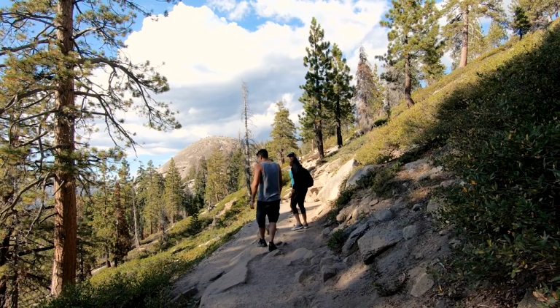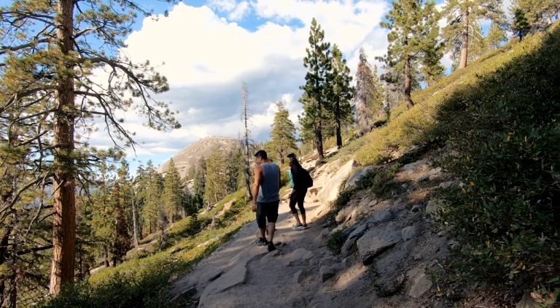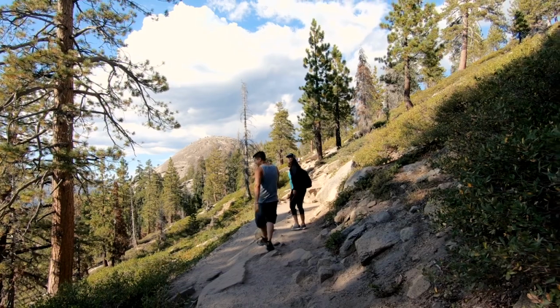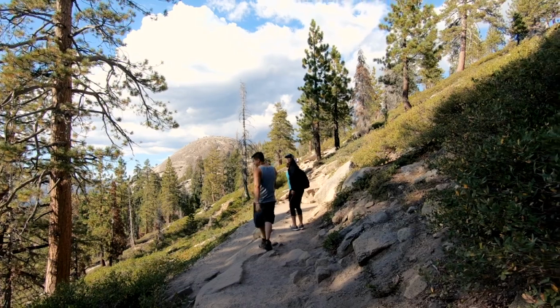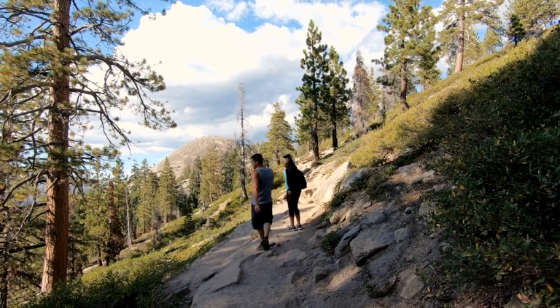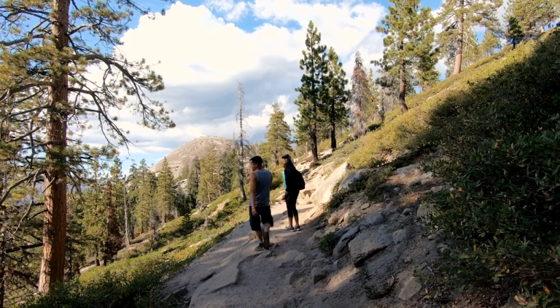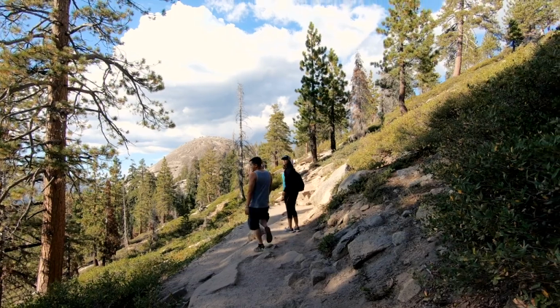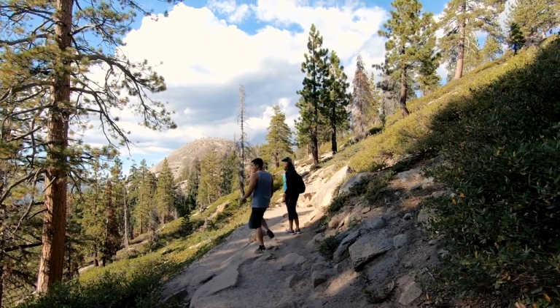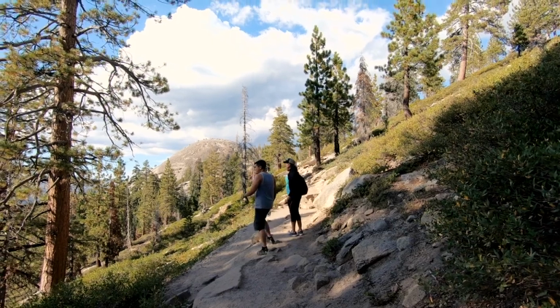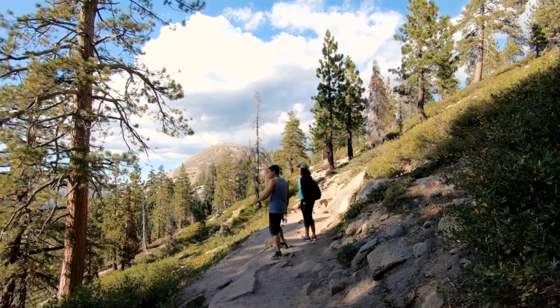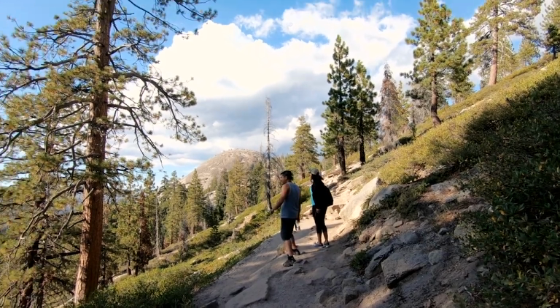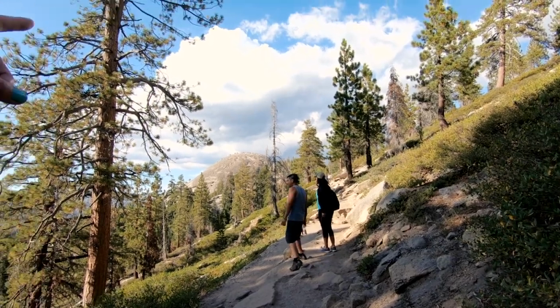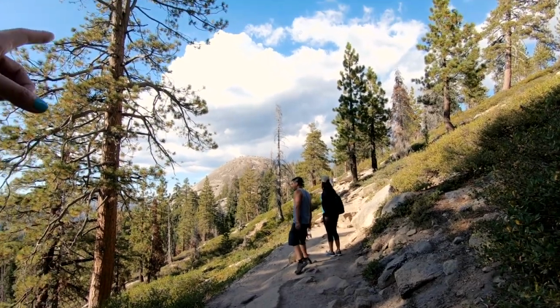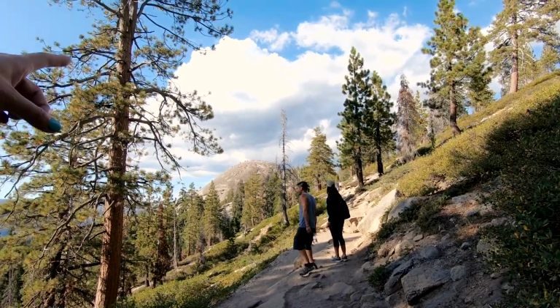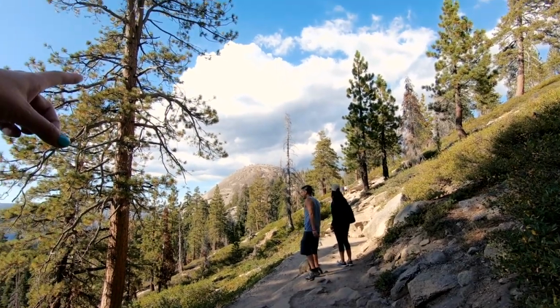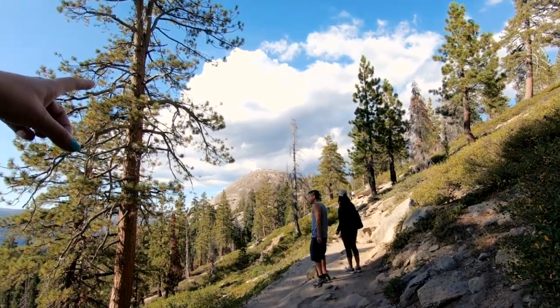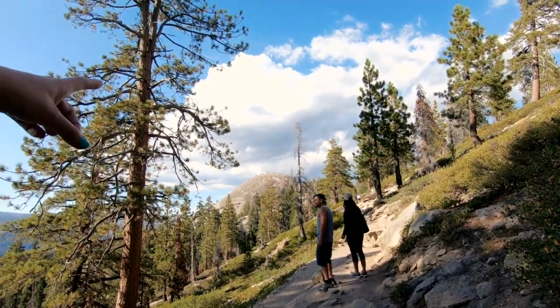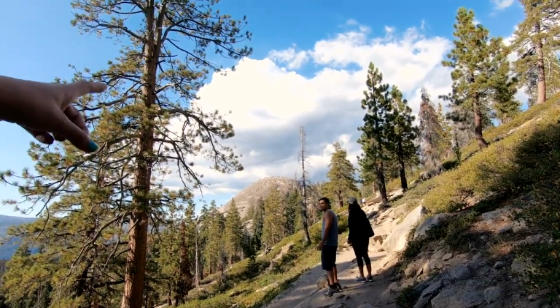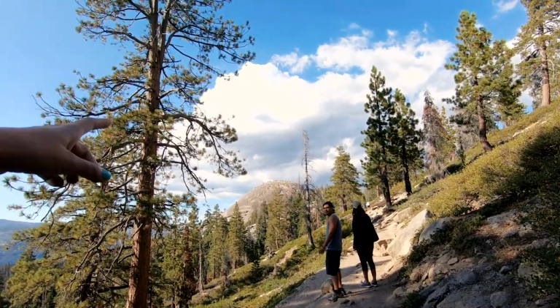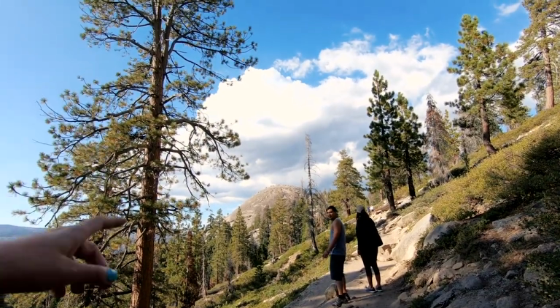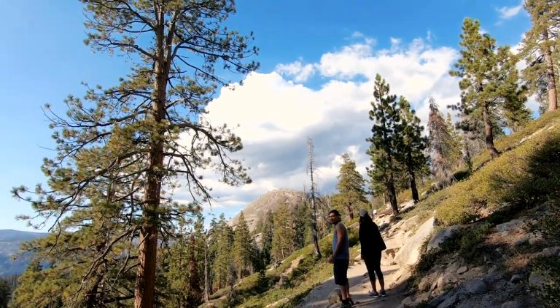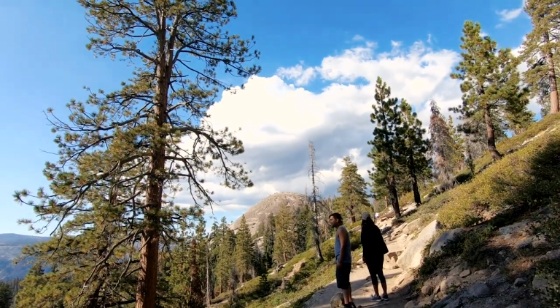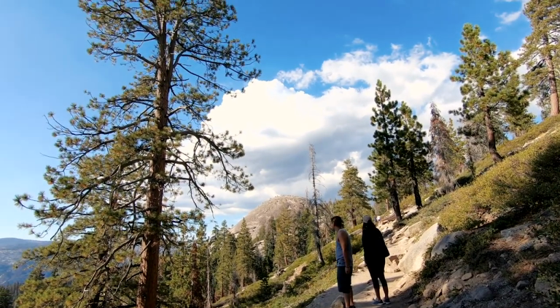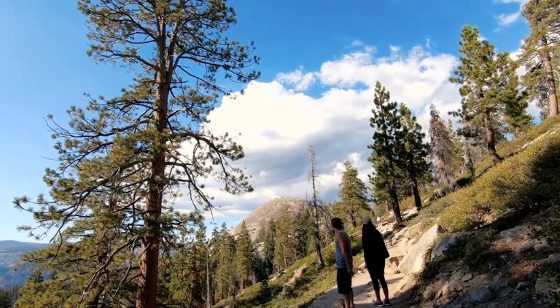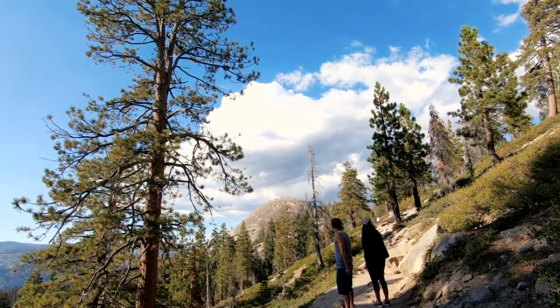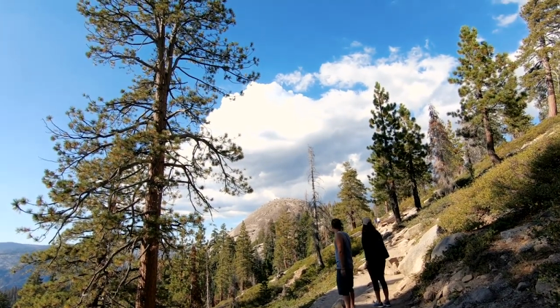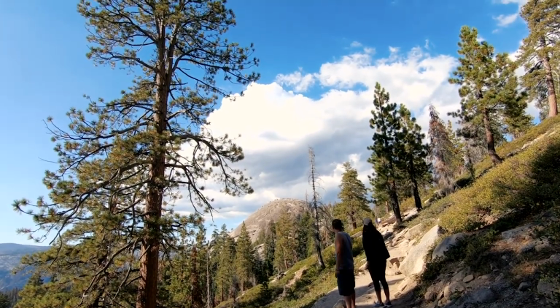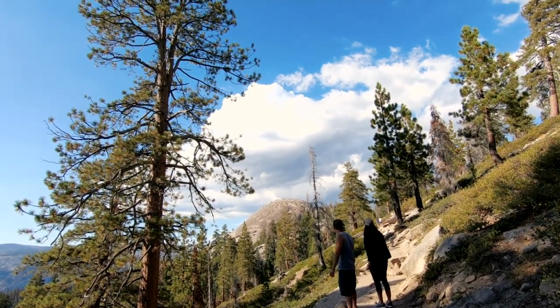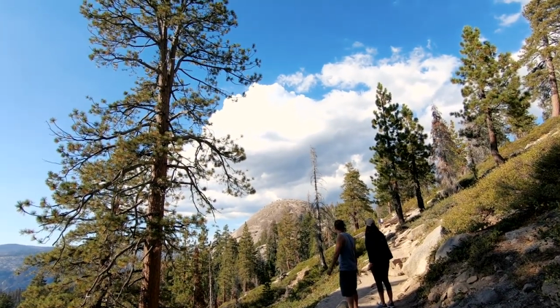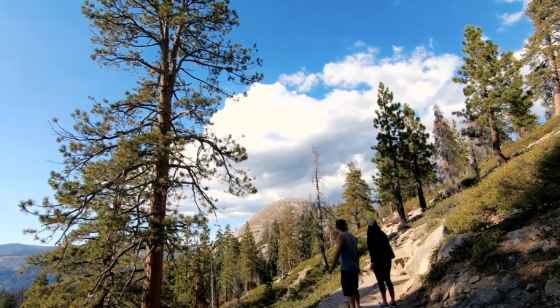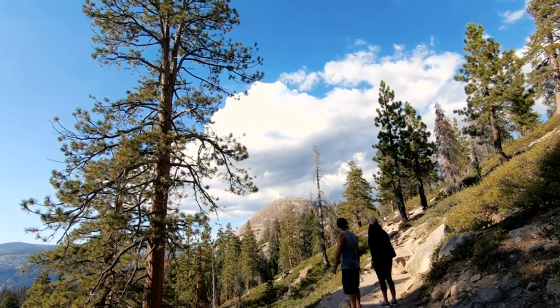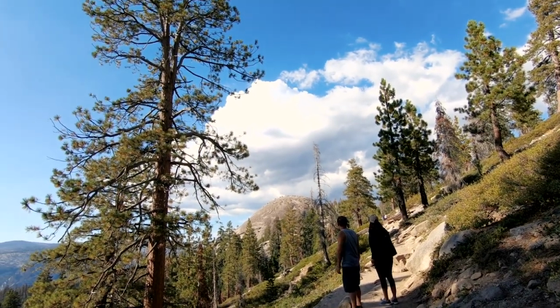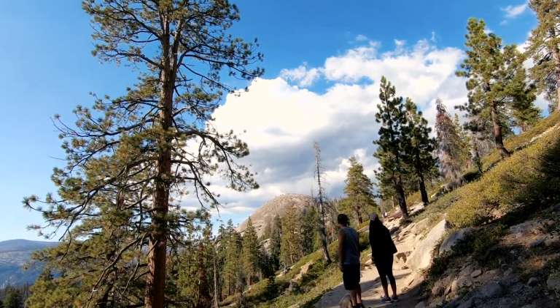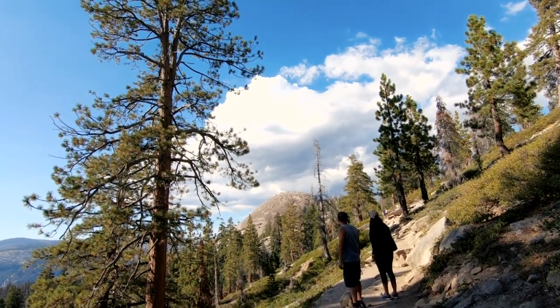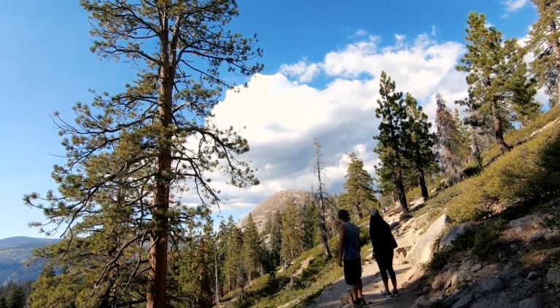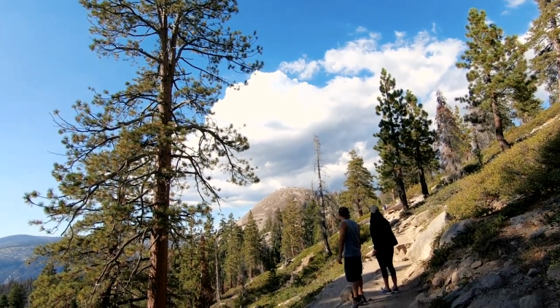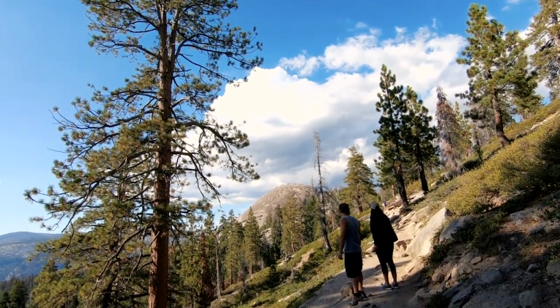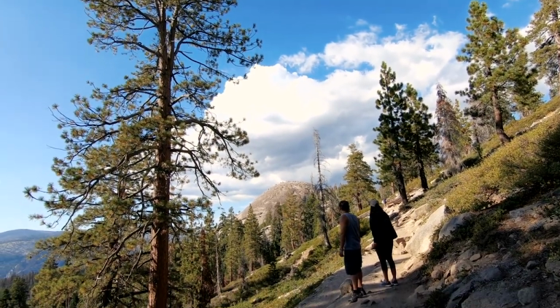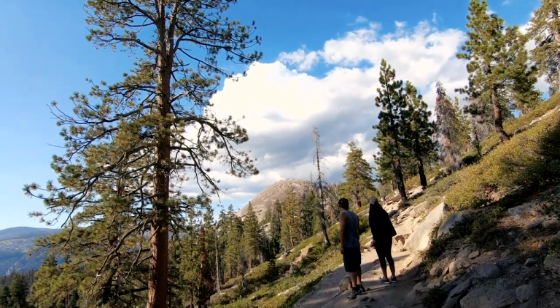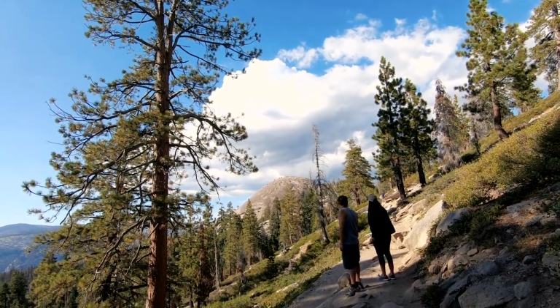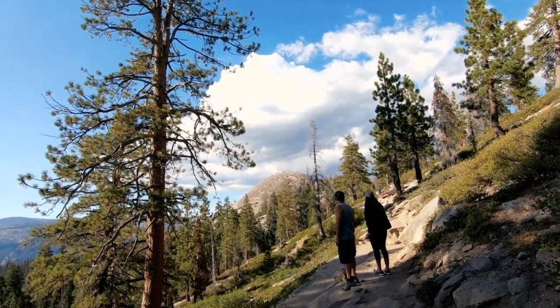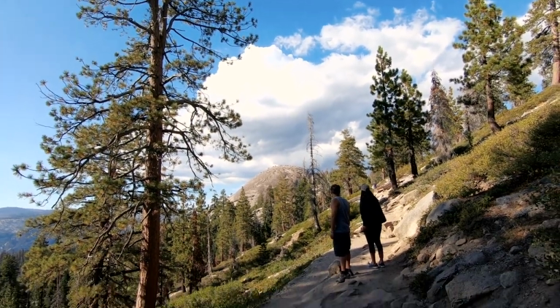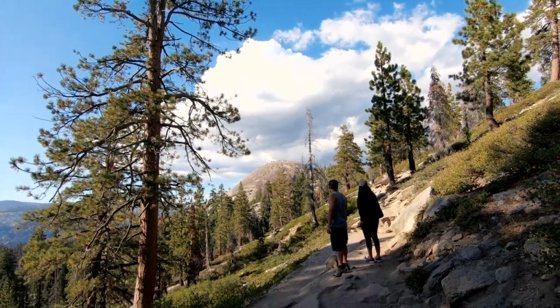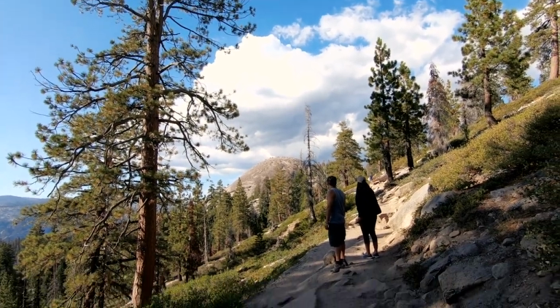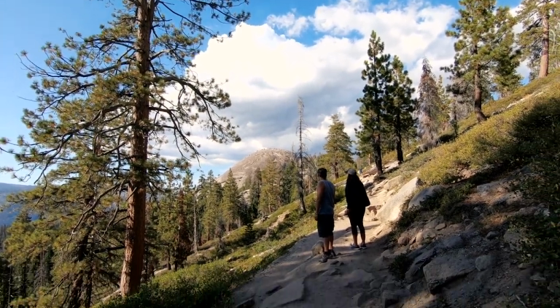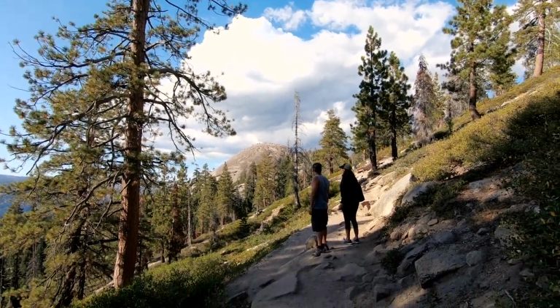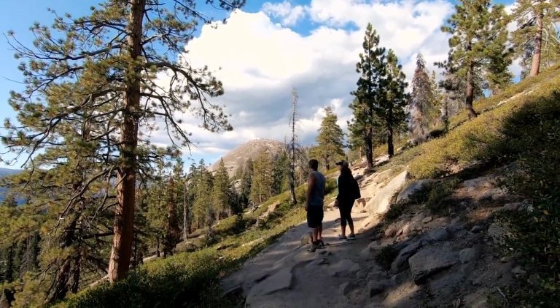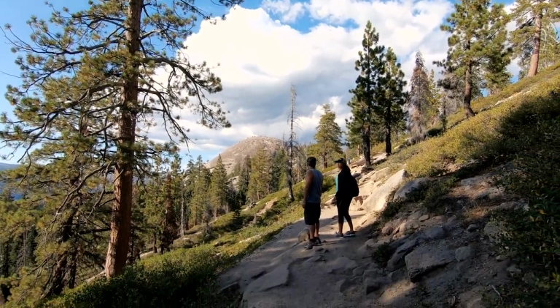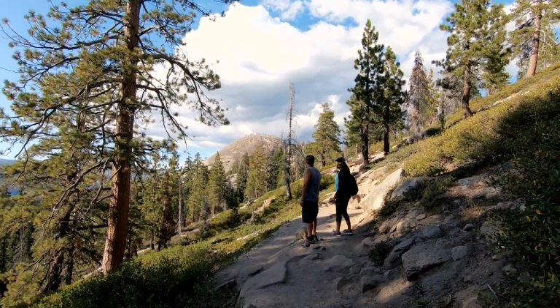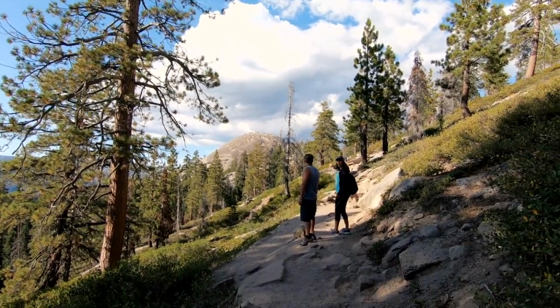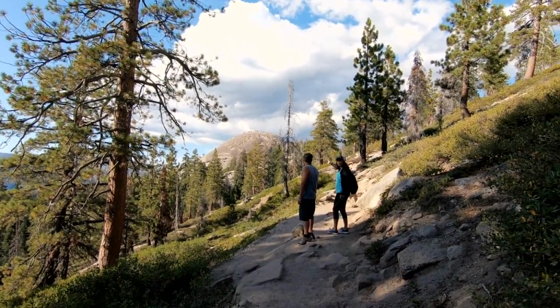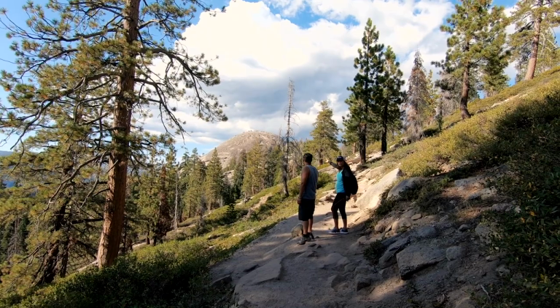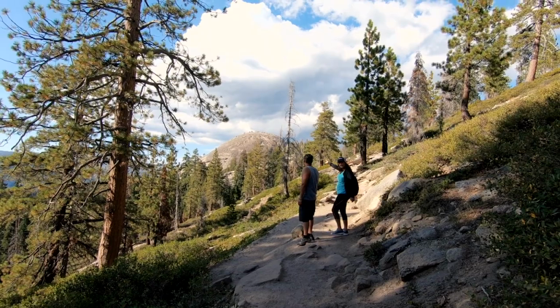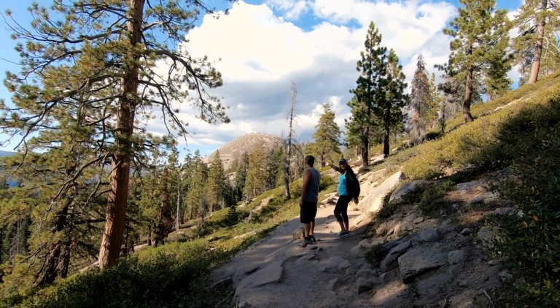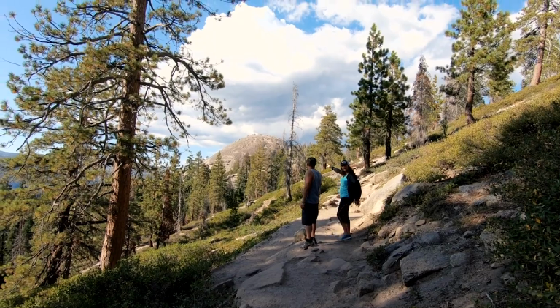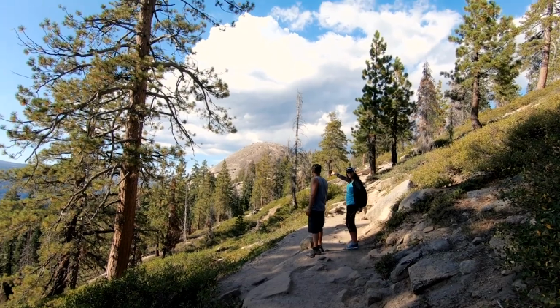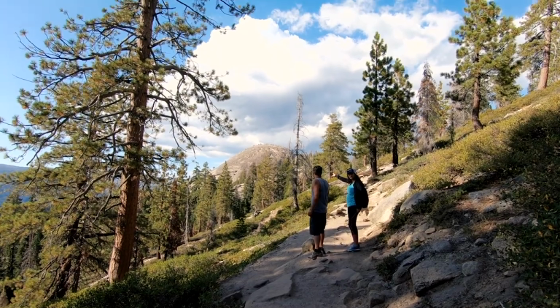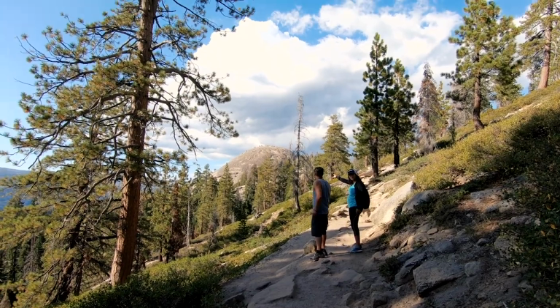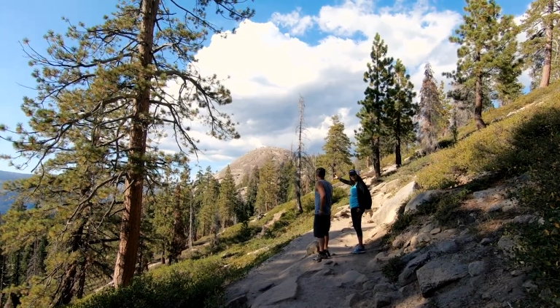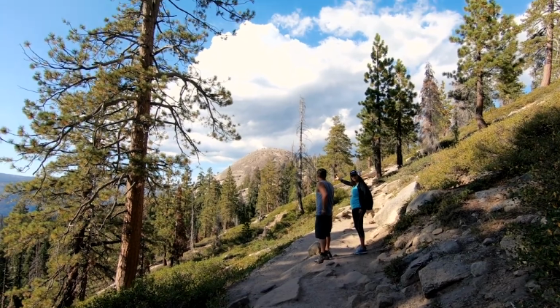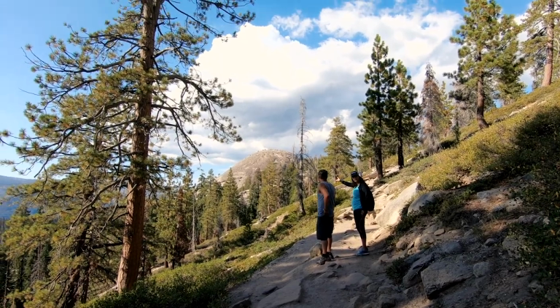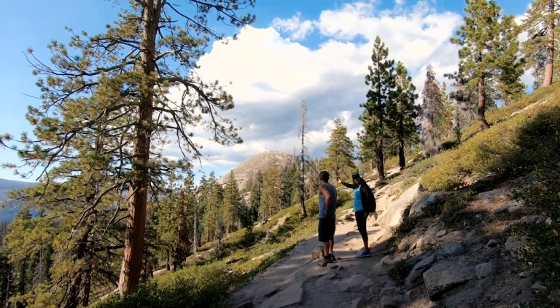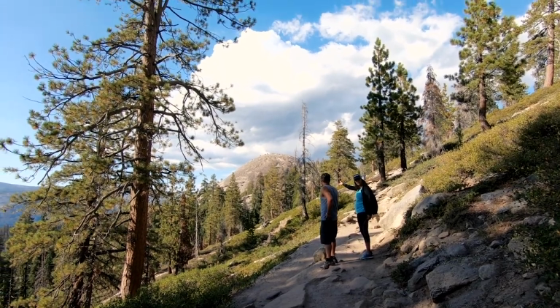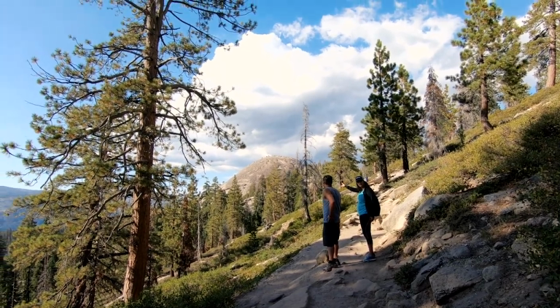I think that's Sentinel Dome right there. We gotta go up that. Wow. I'm gonna go up that? I think so.